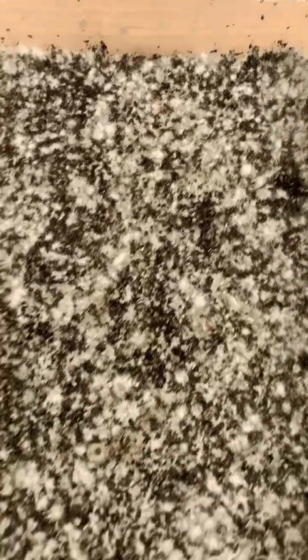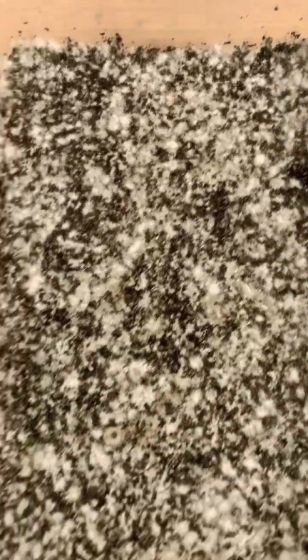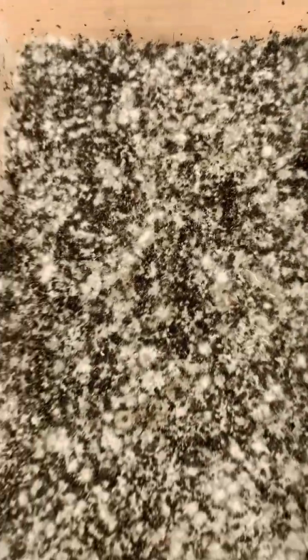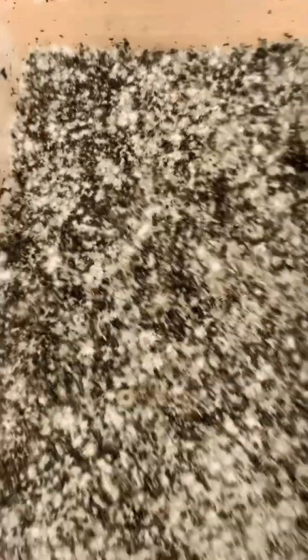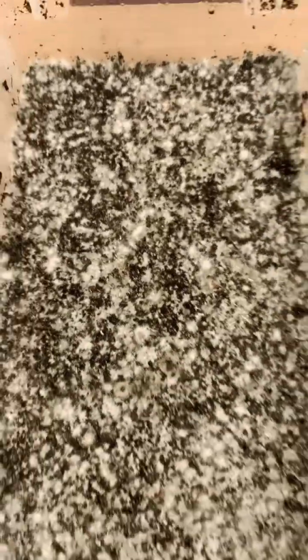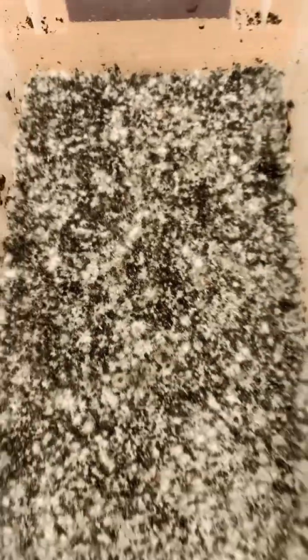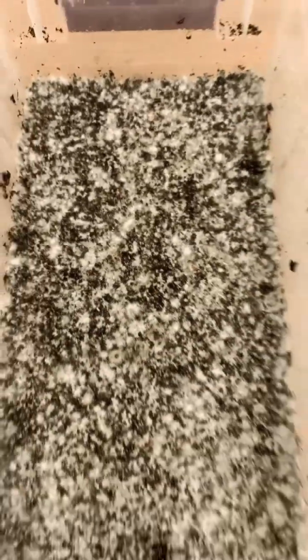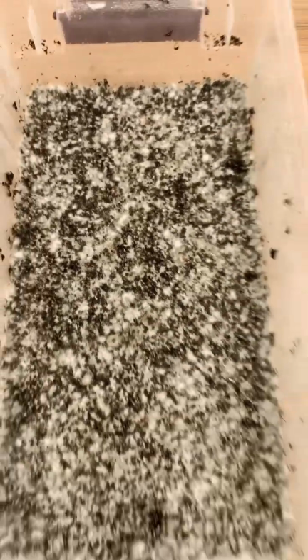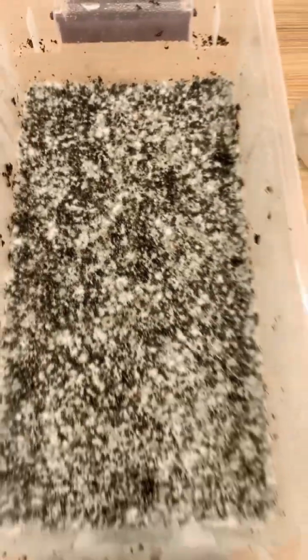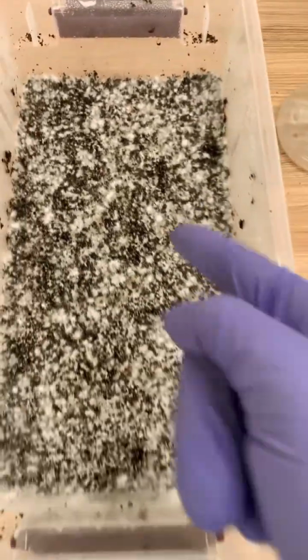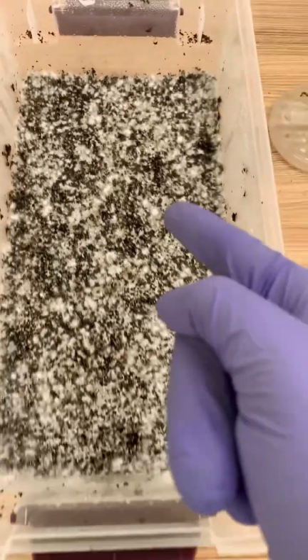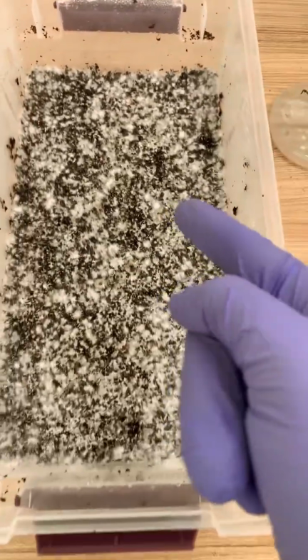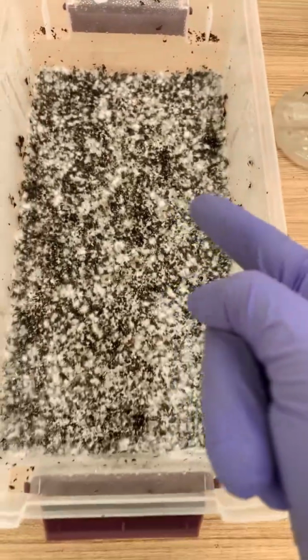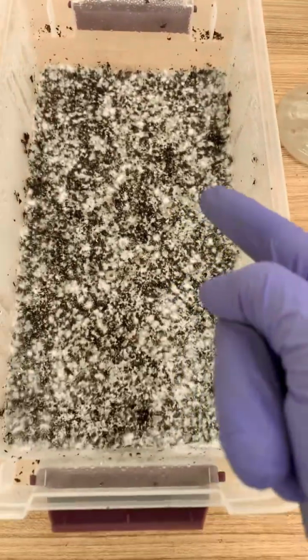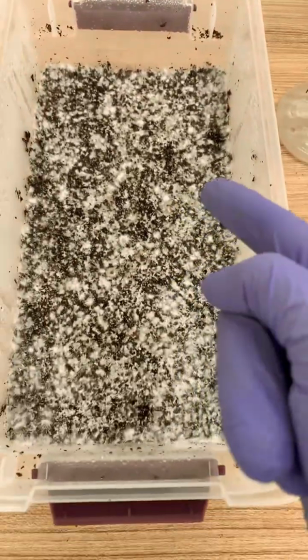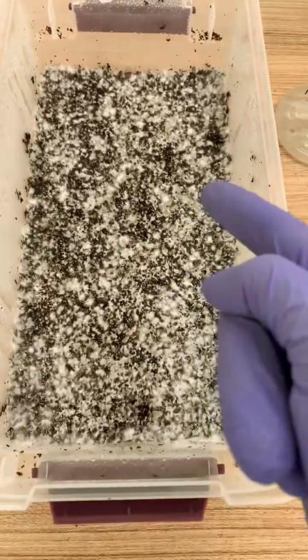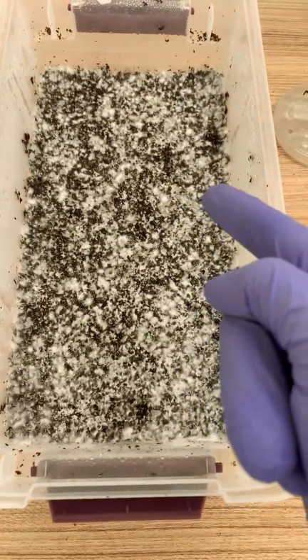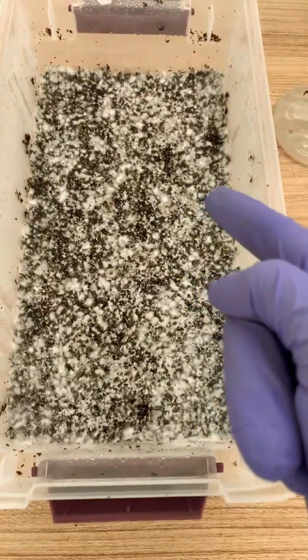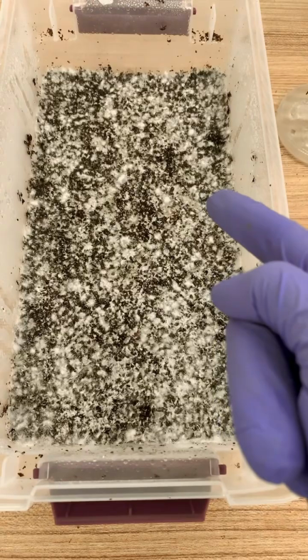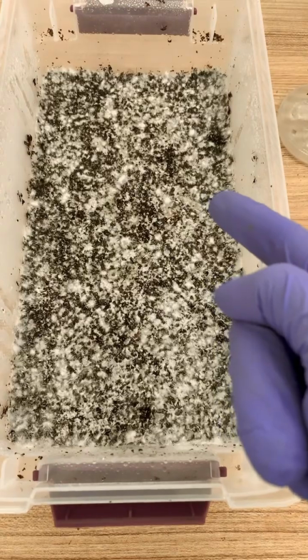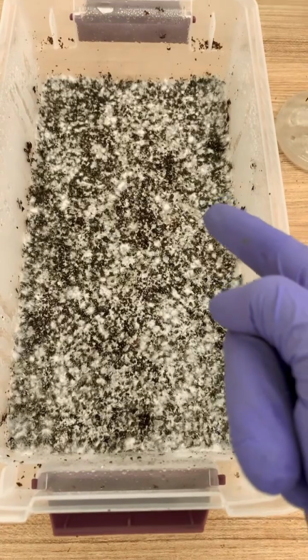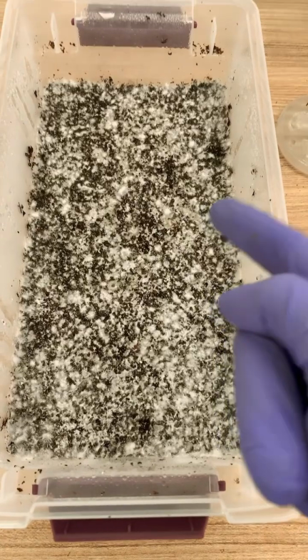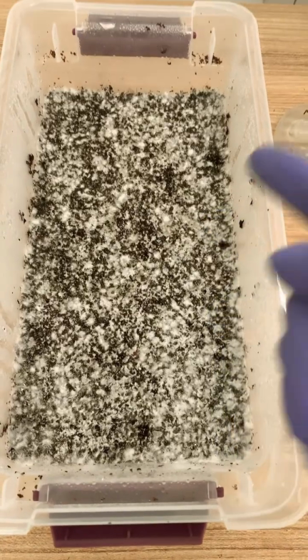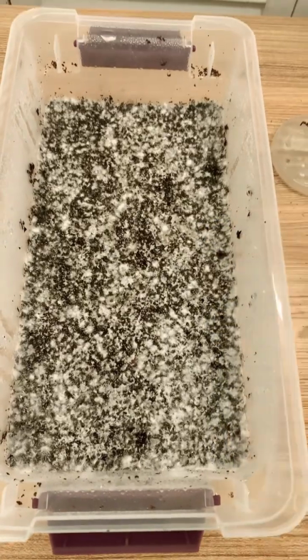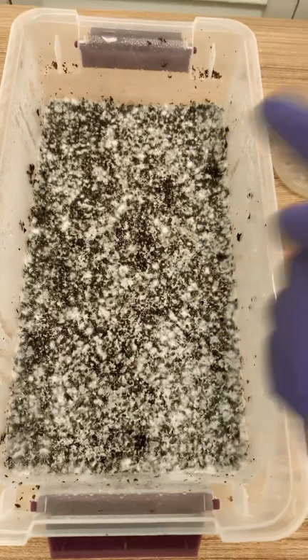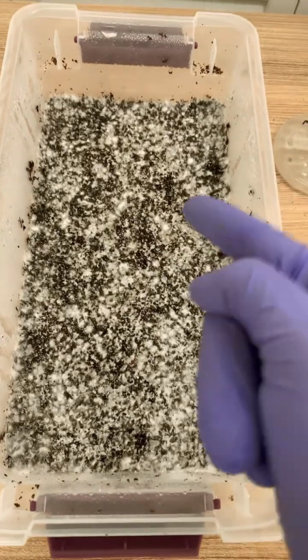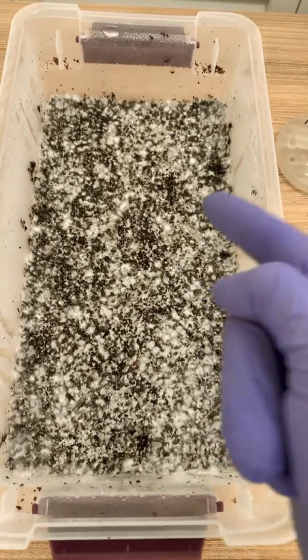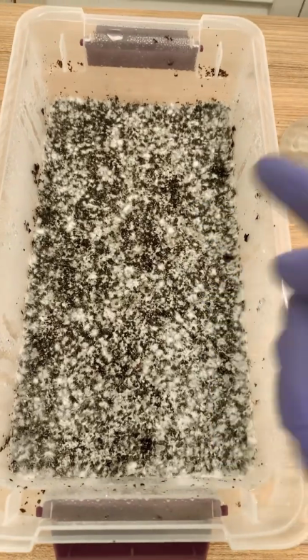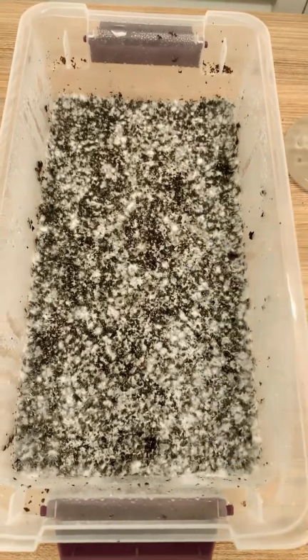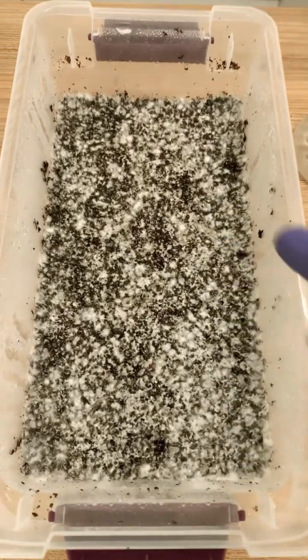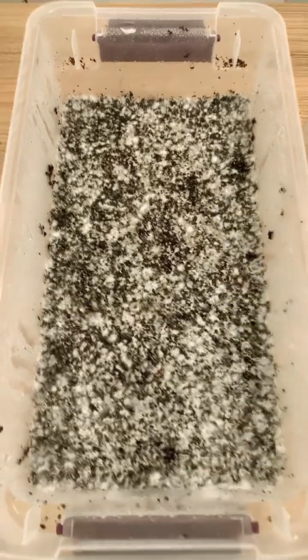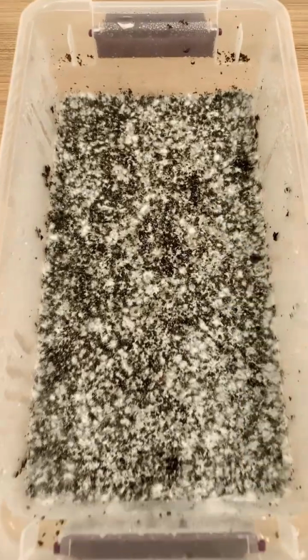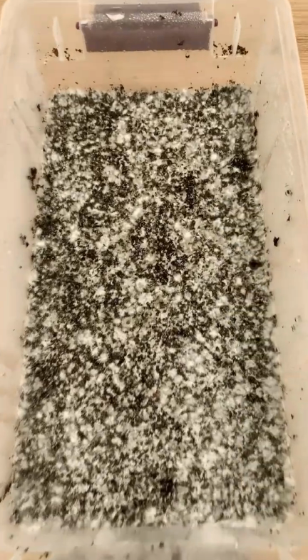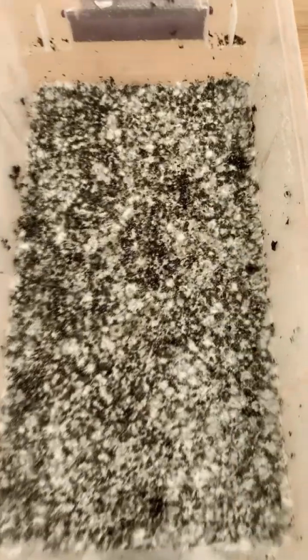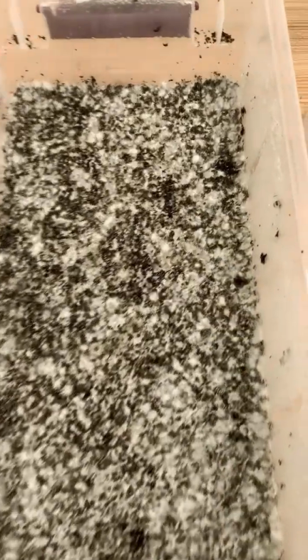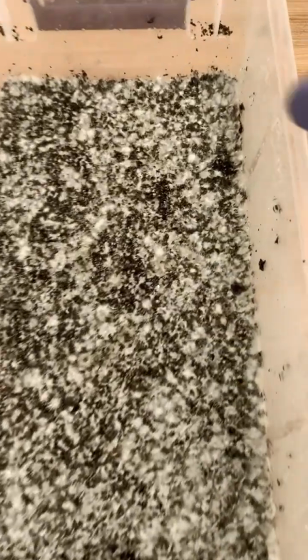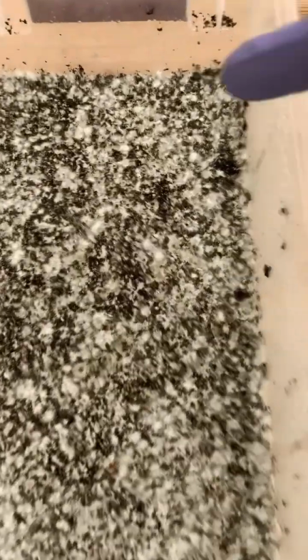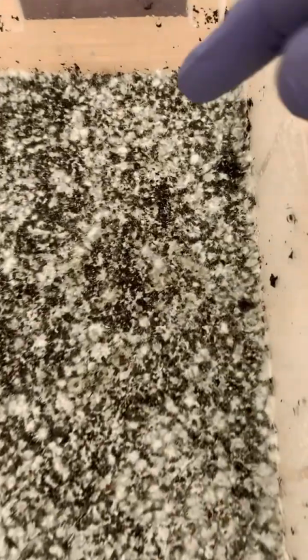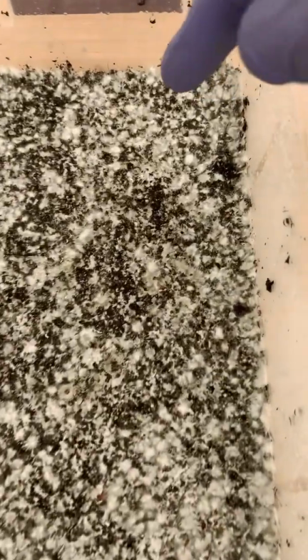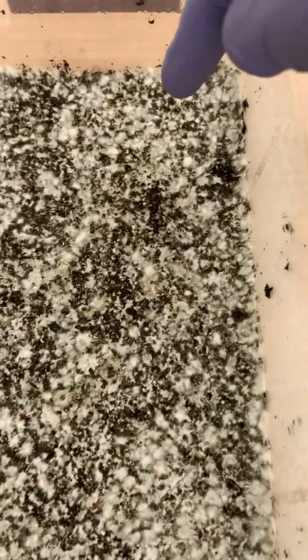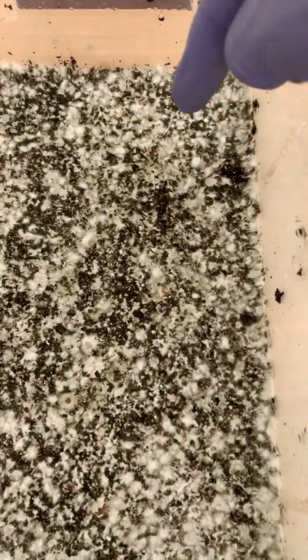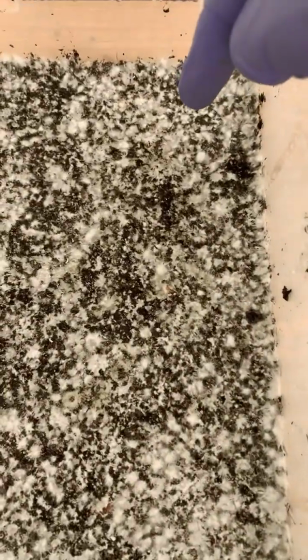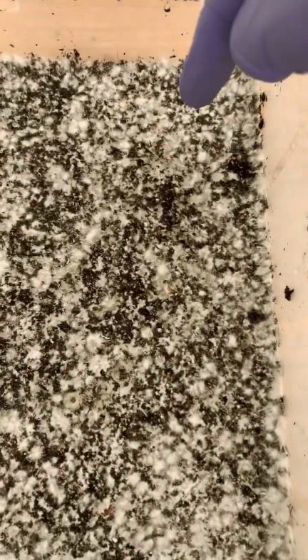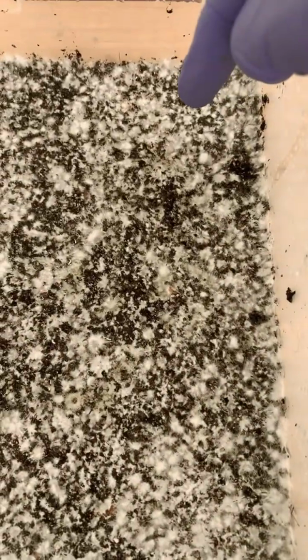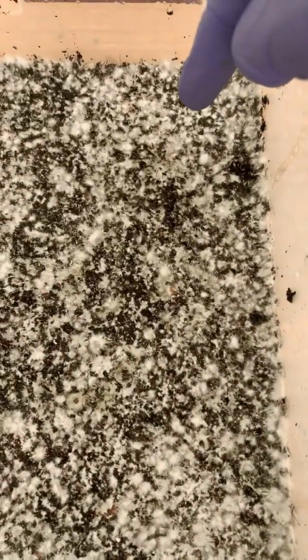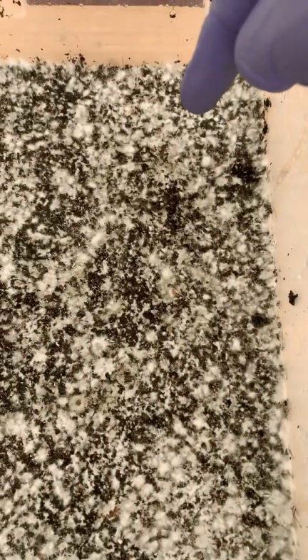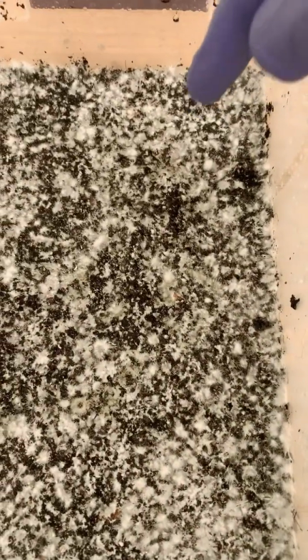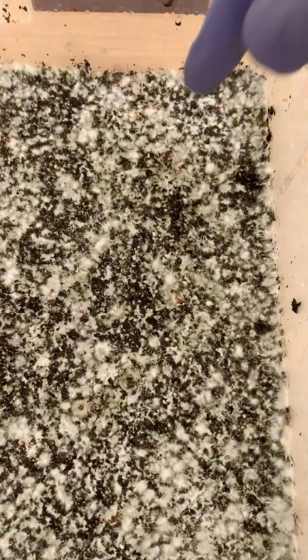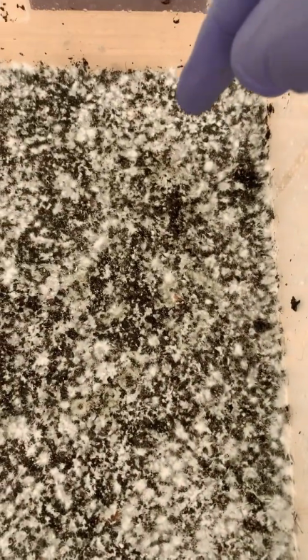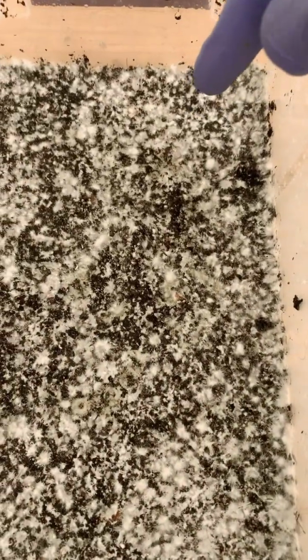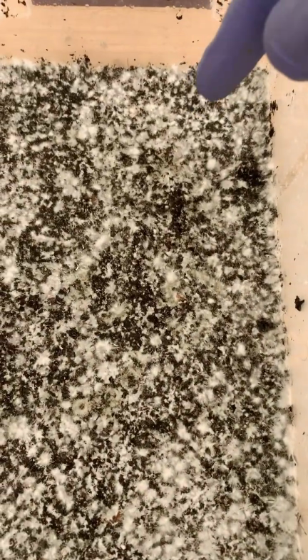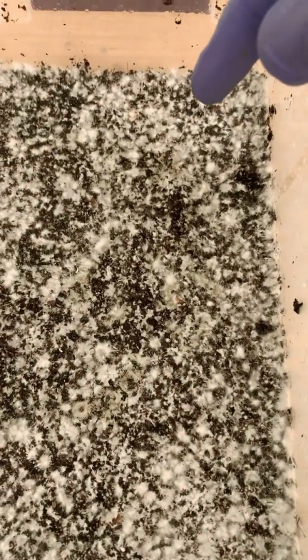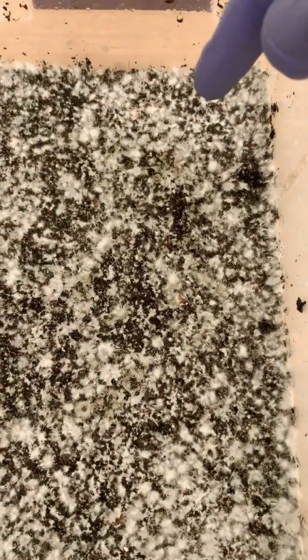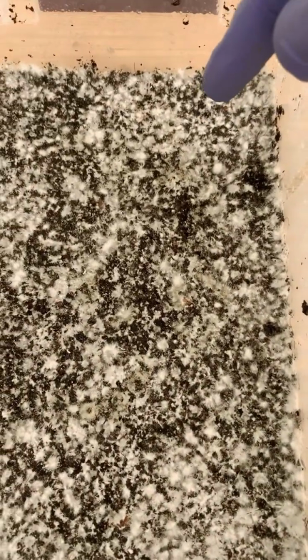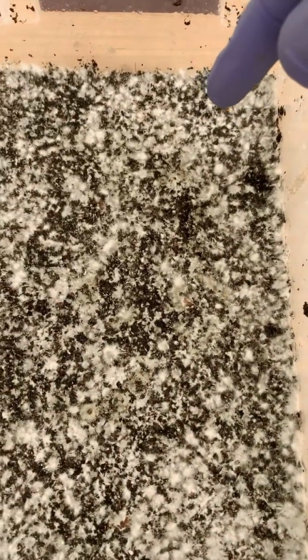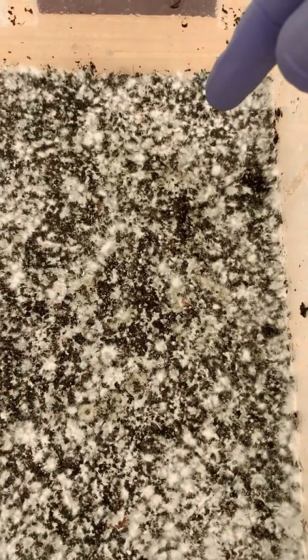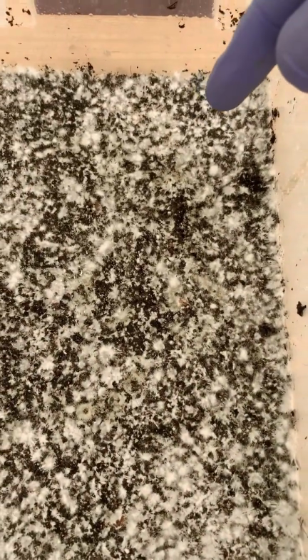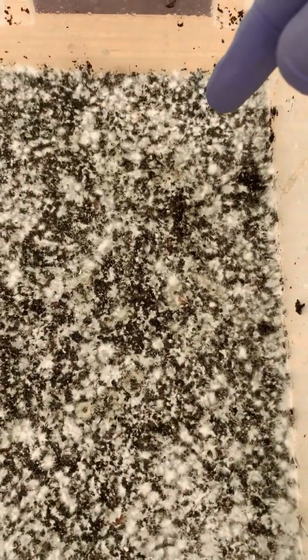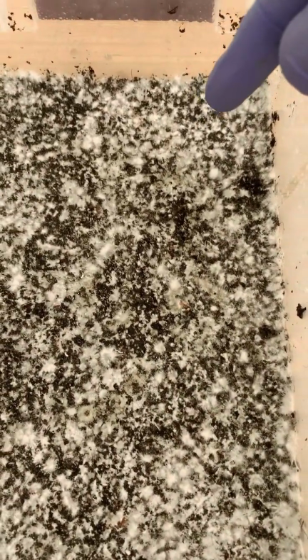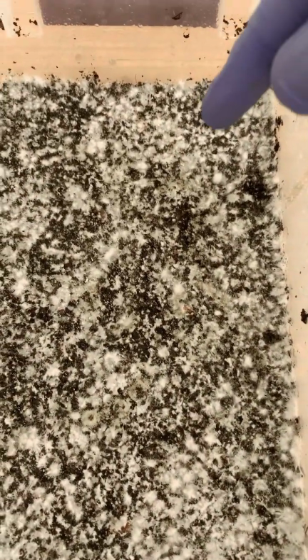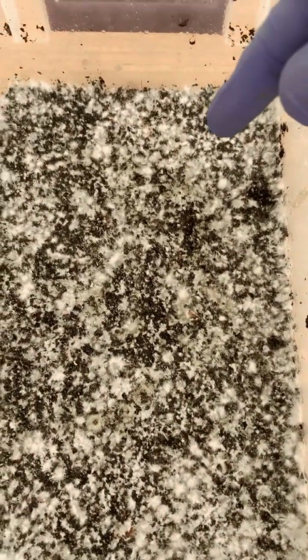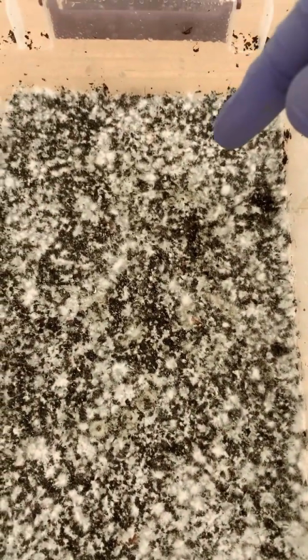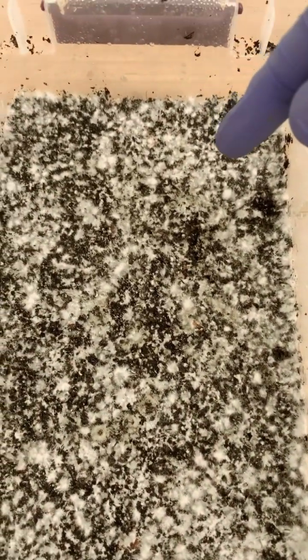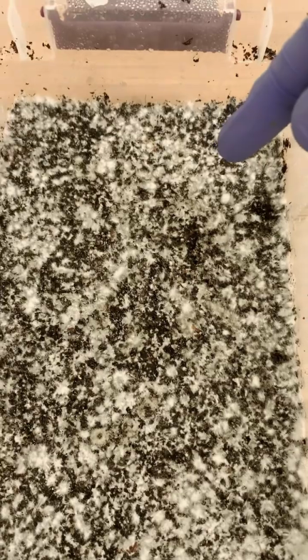I always say check out my metabolites video — type in 'metabolites mycophilia.' But in this video I'll just tell you about what's happening here.